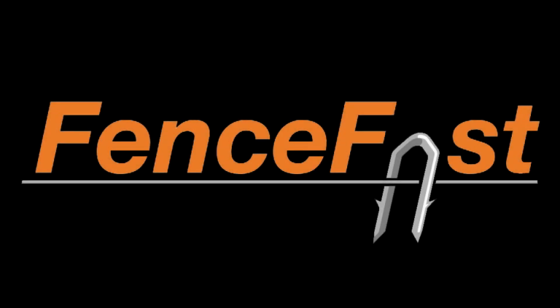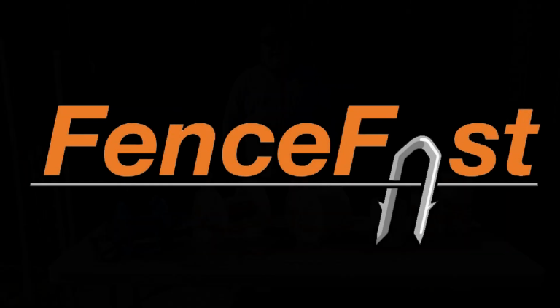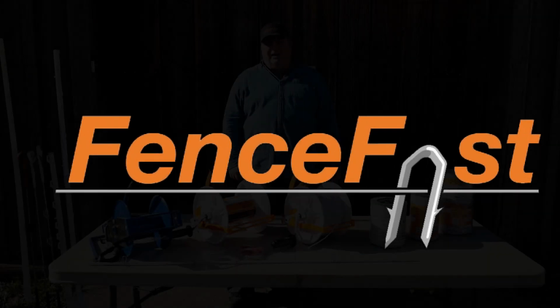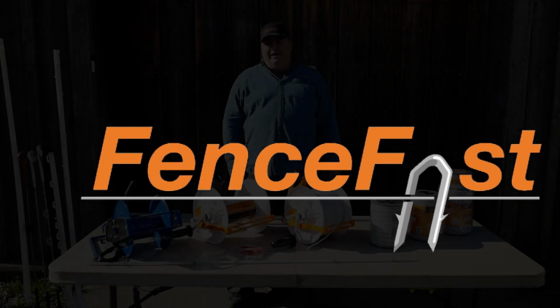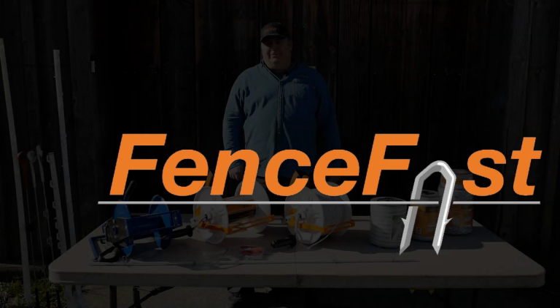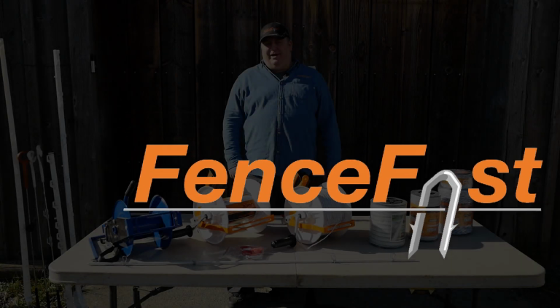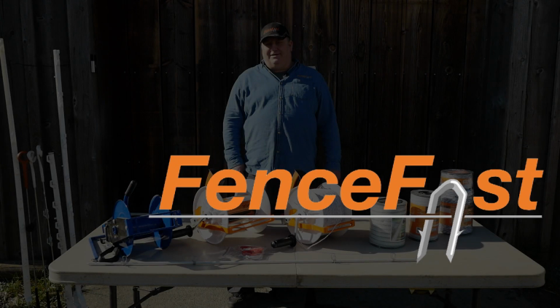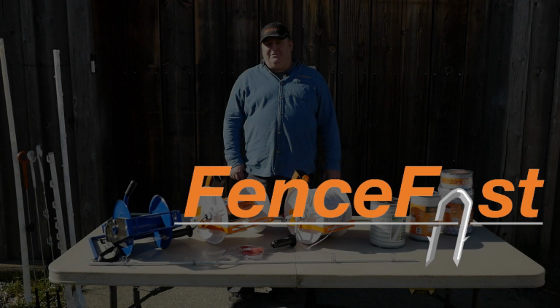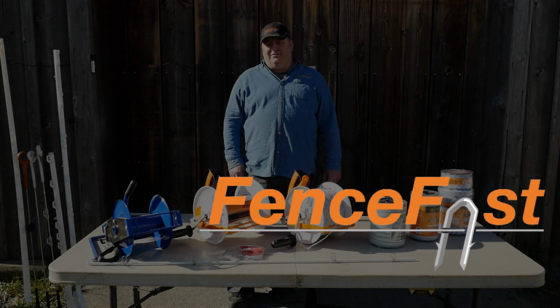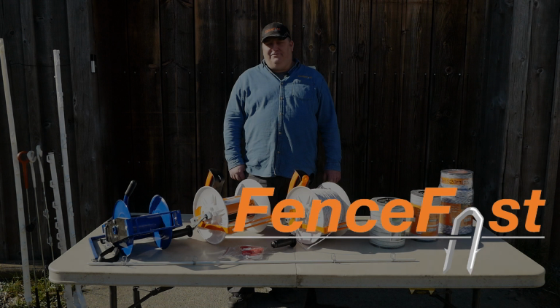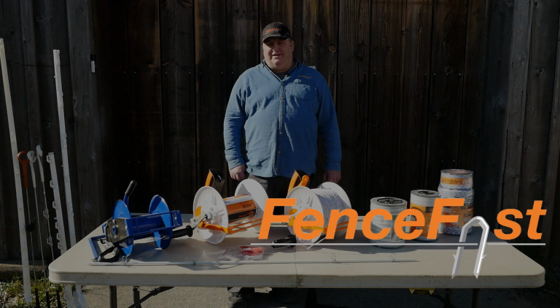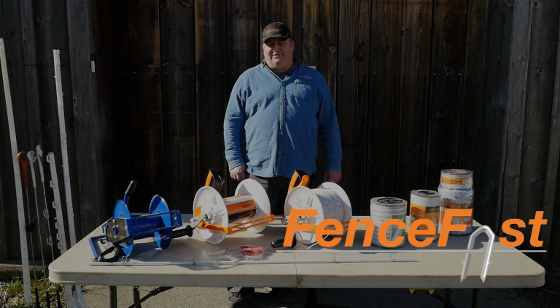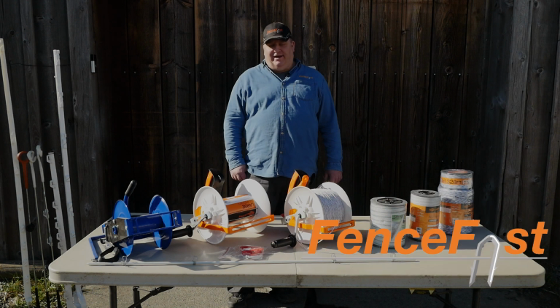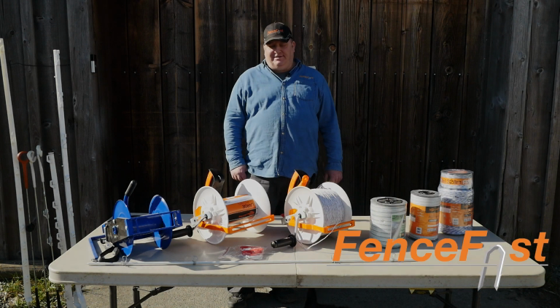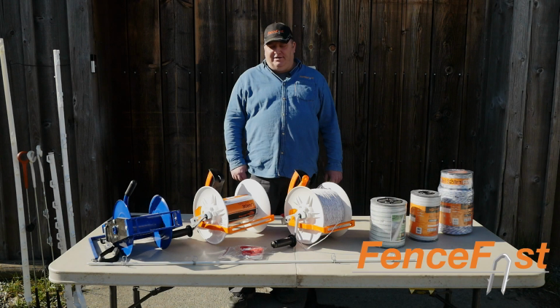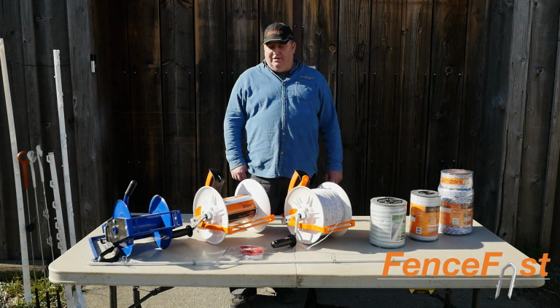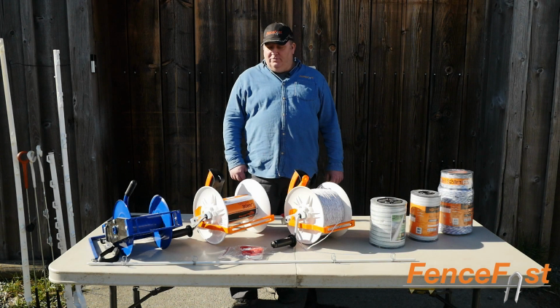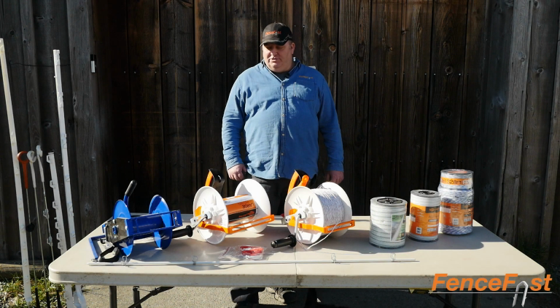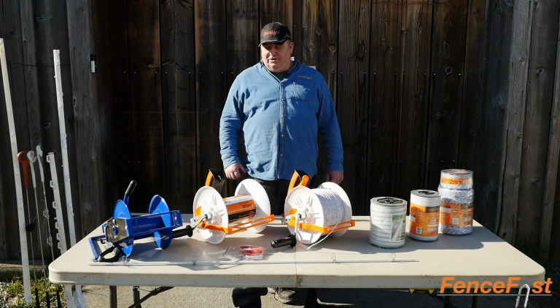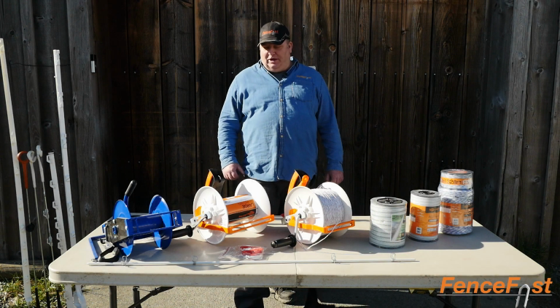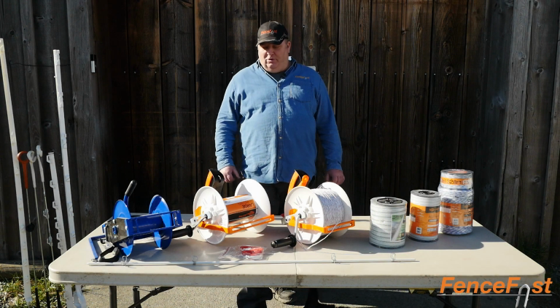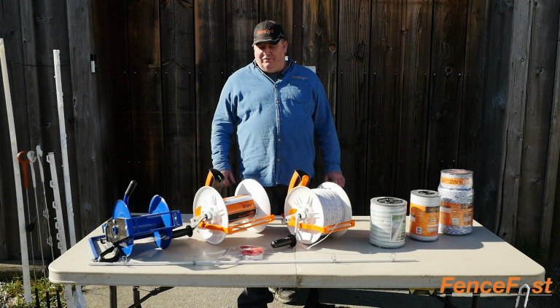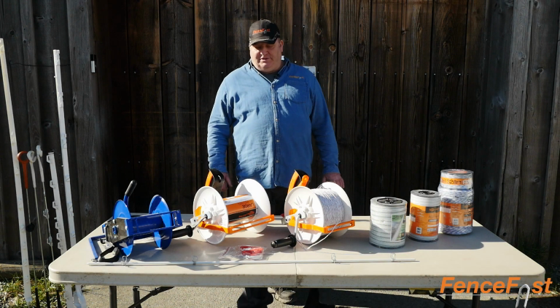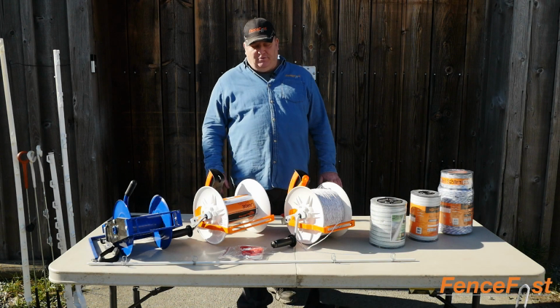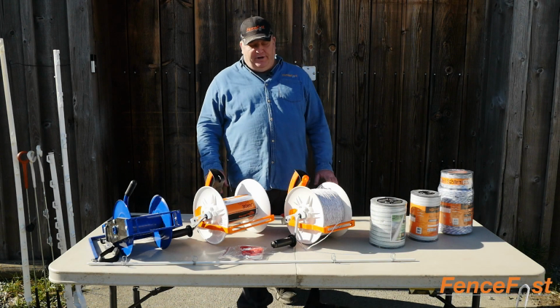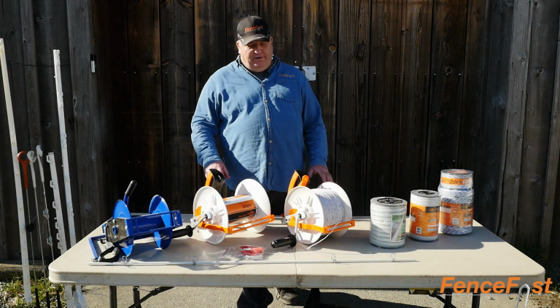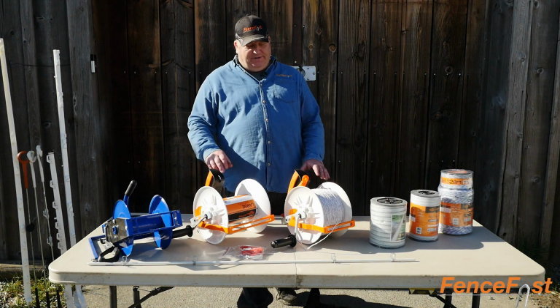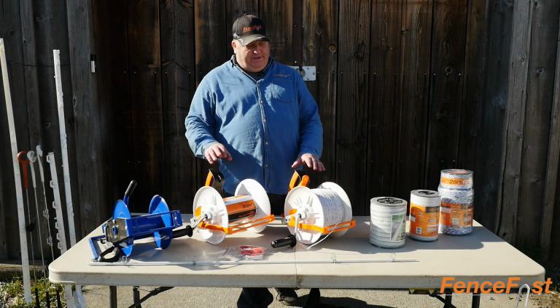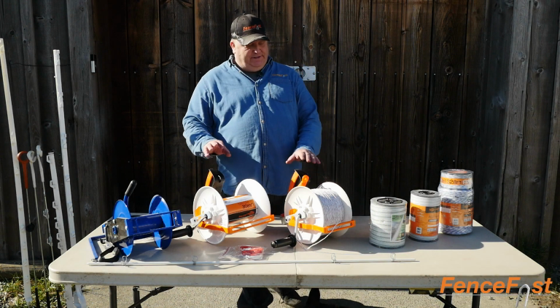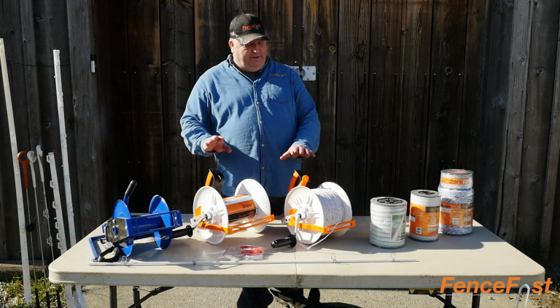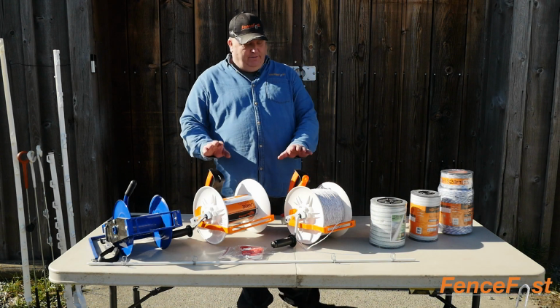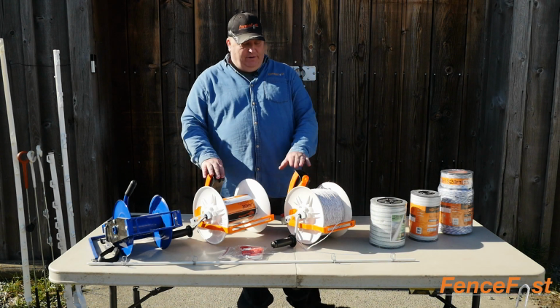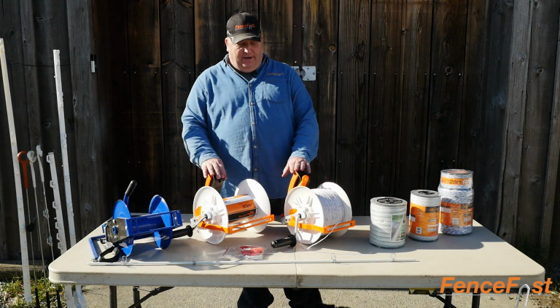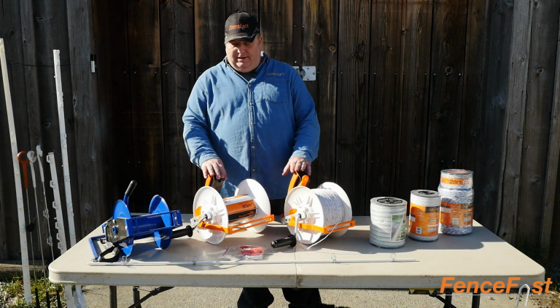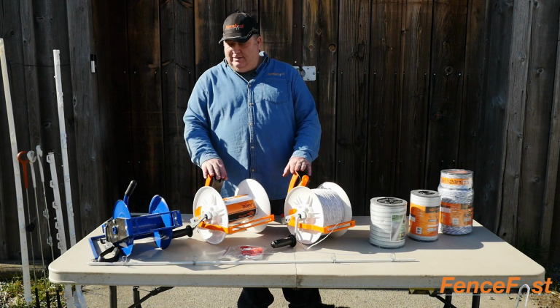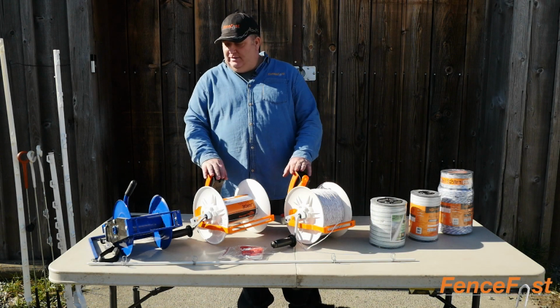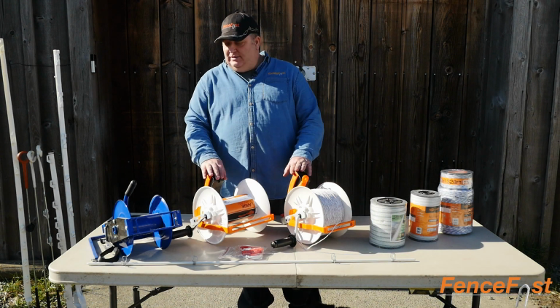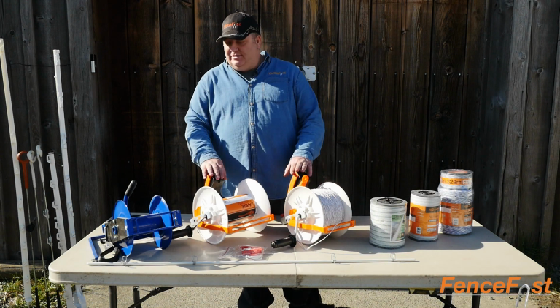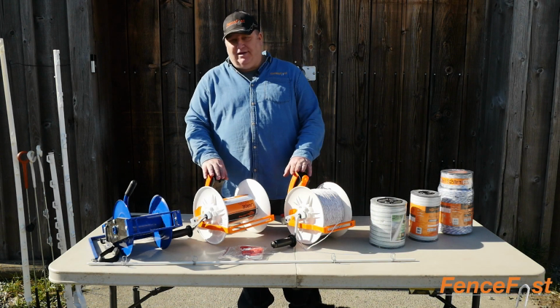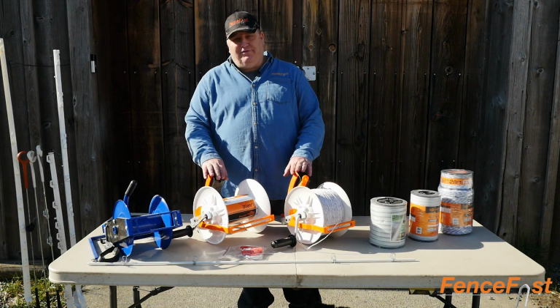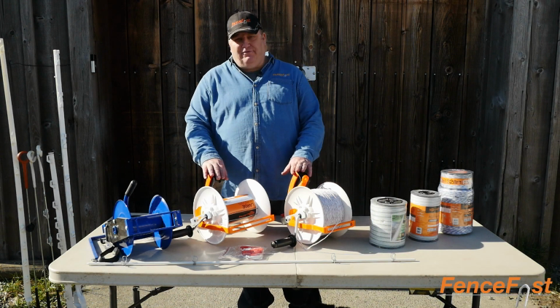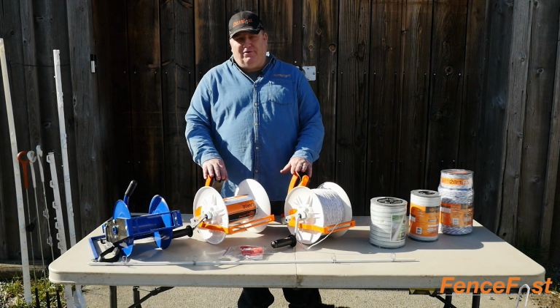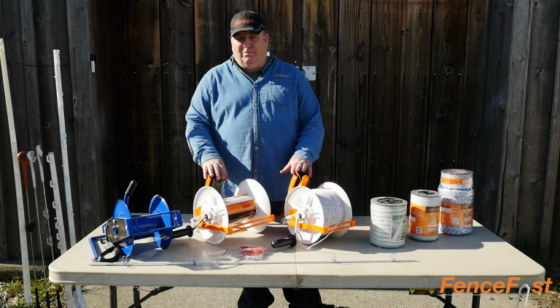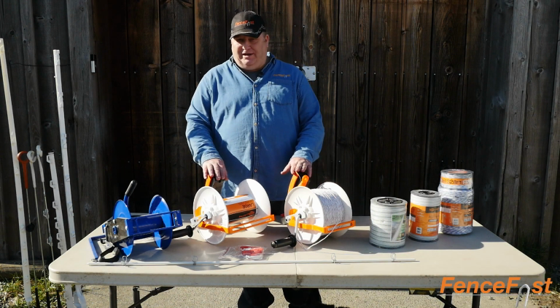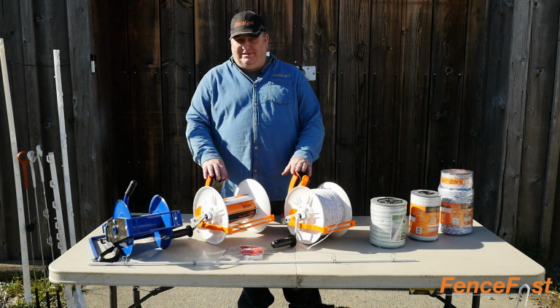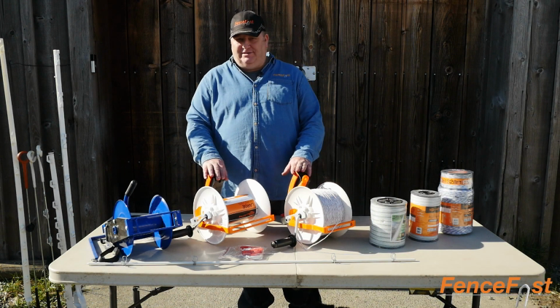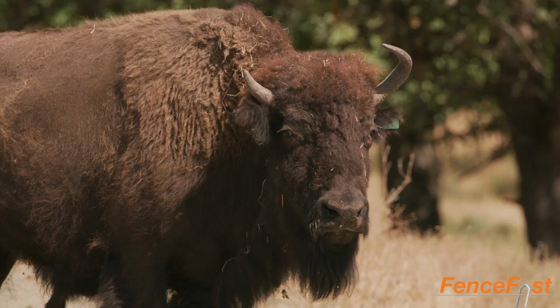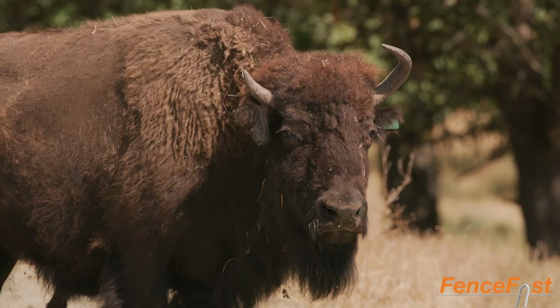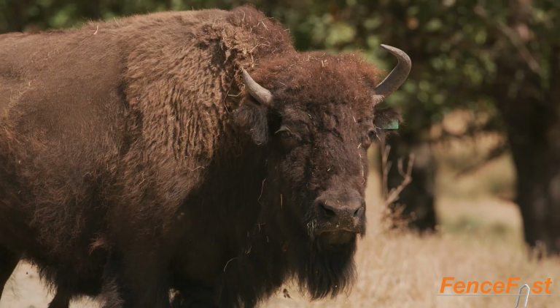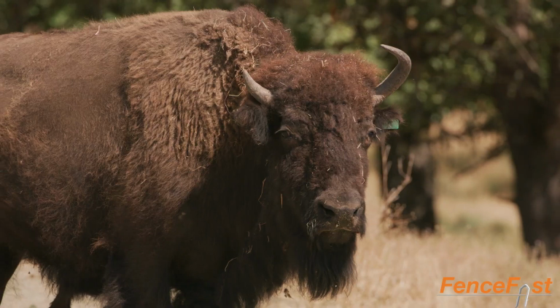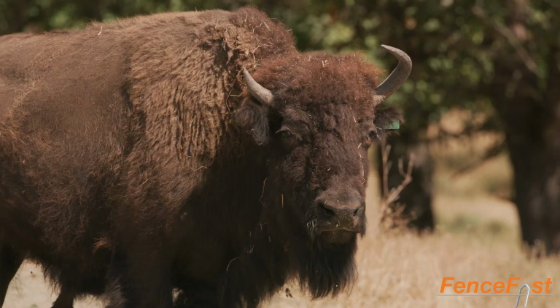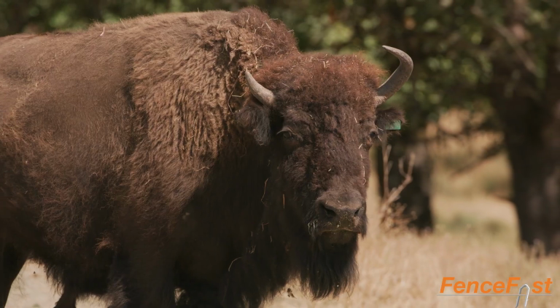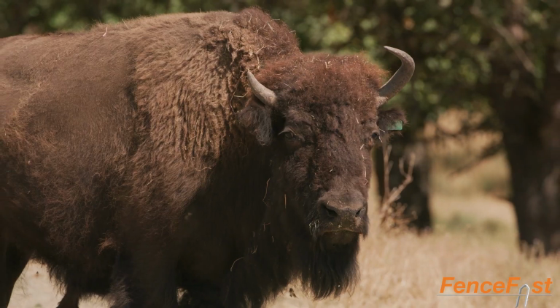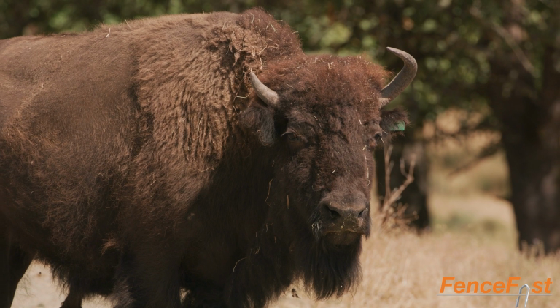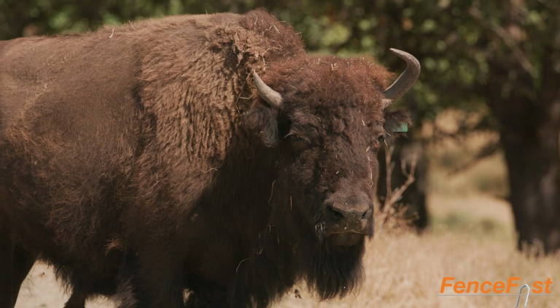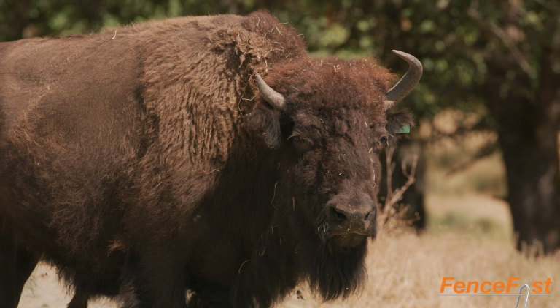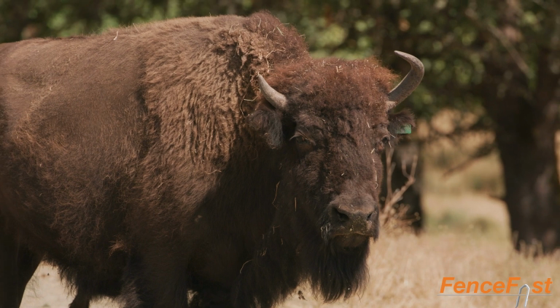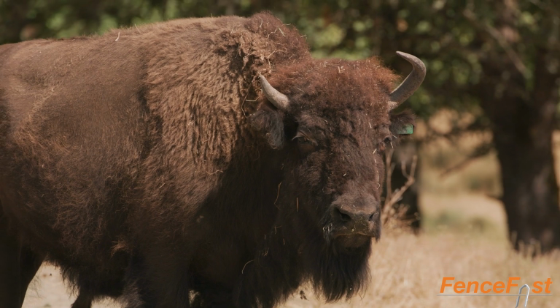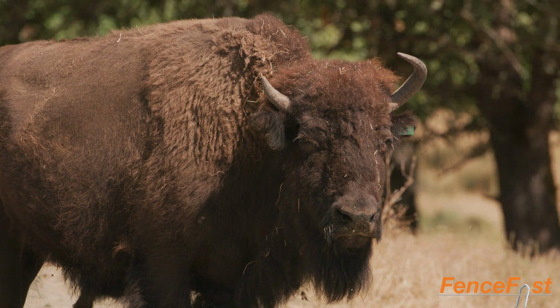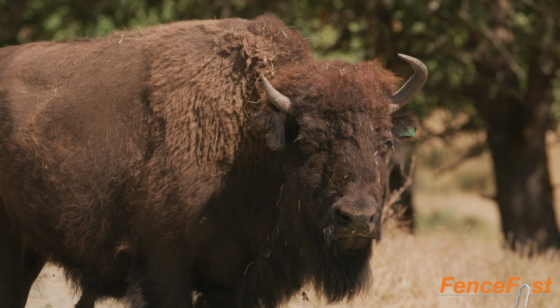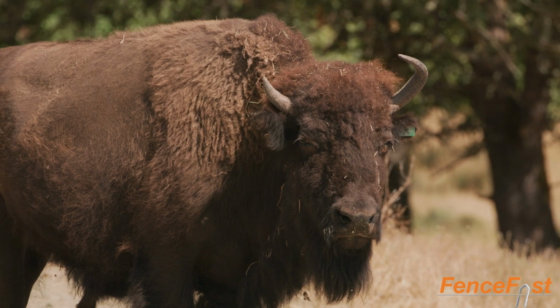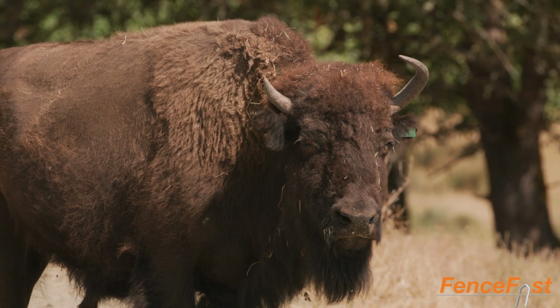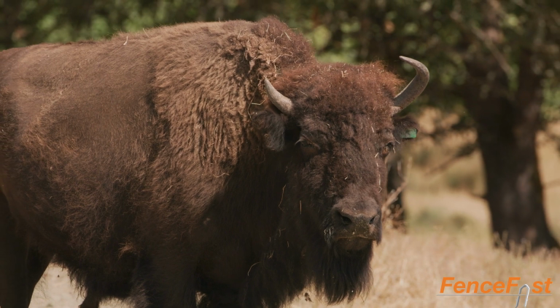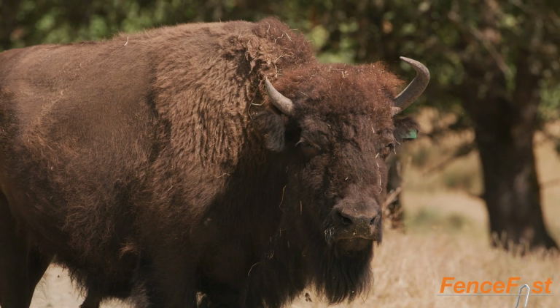Hi, I'm Axel from FenceFast. I'm just going to go over some reels and some stuff here for bison rotational grazing and portable fencing.